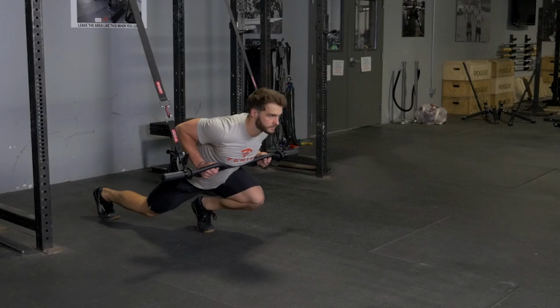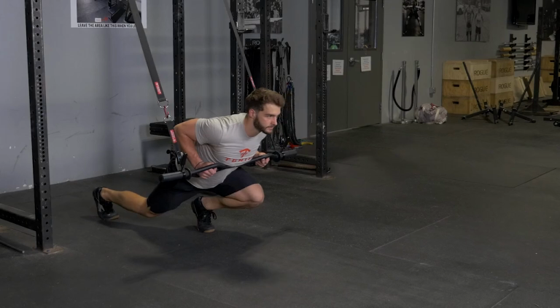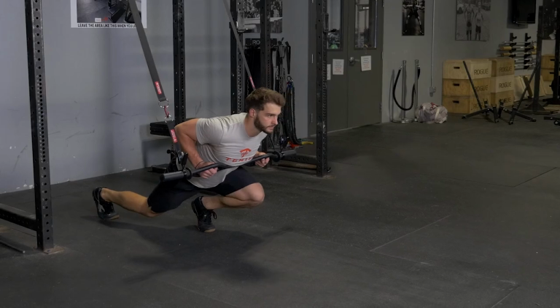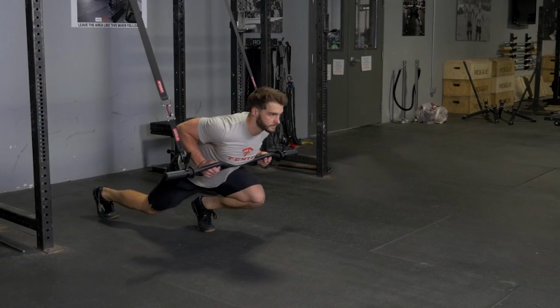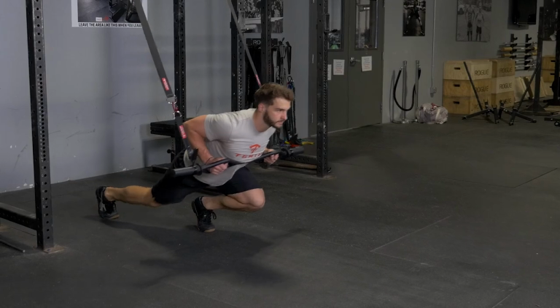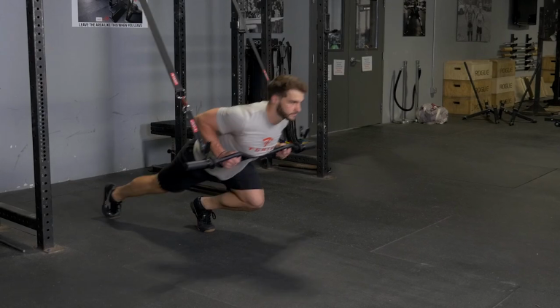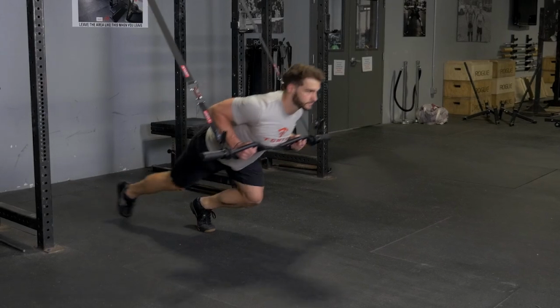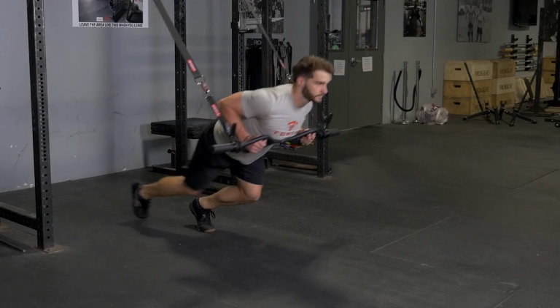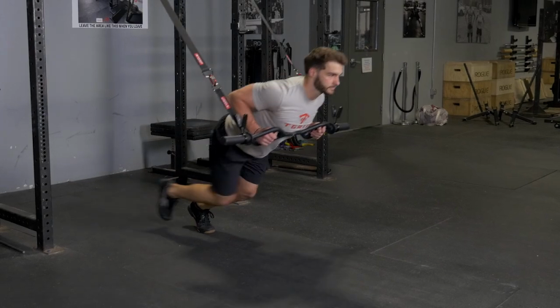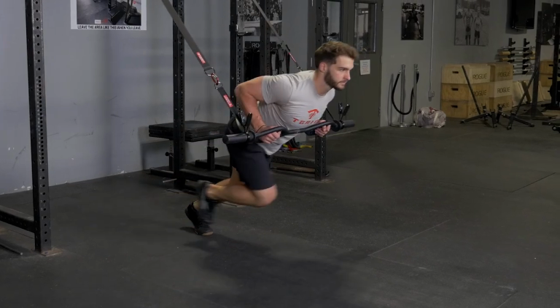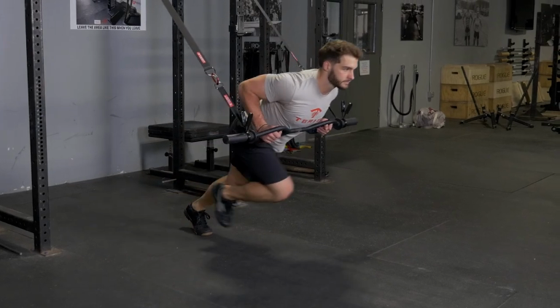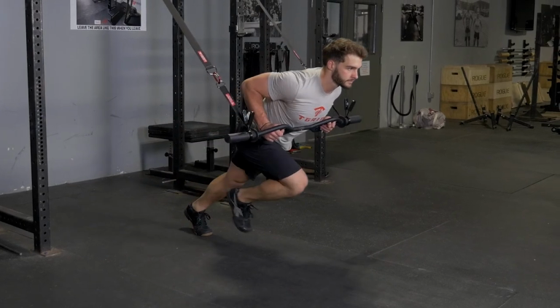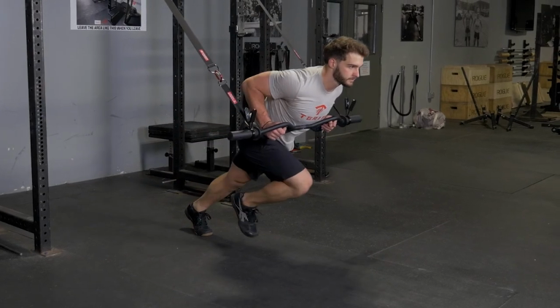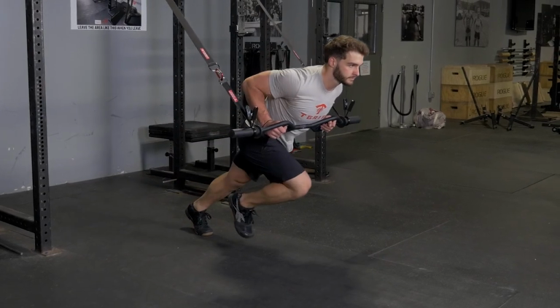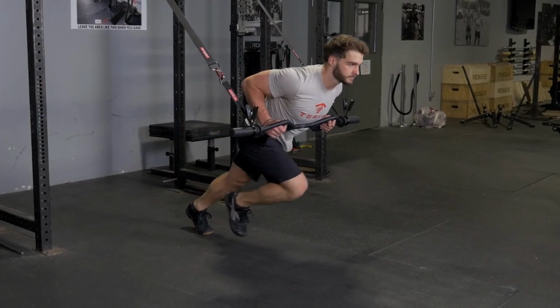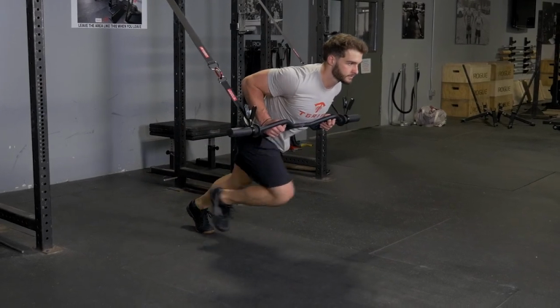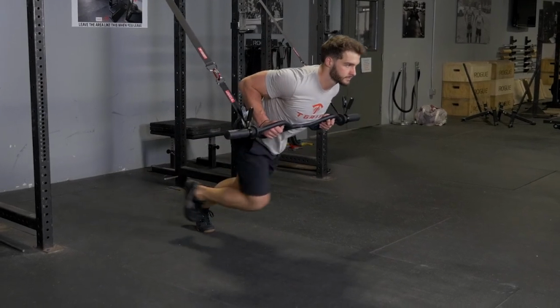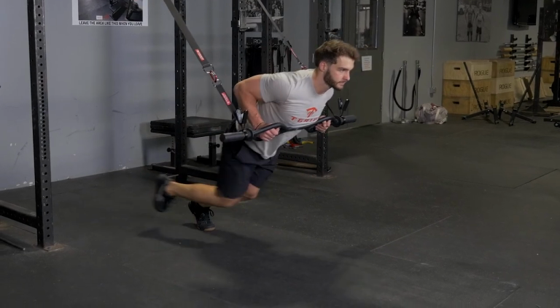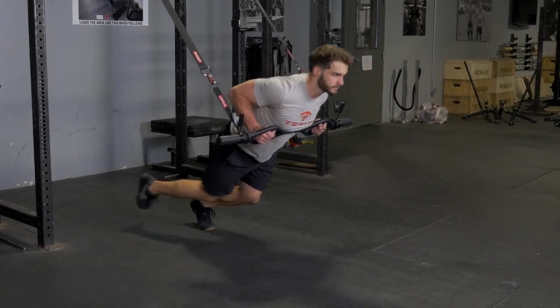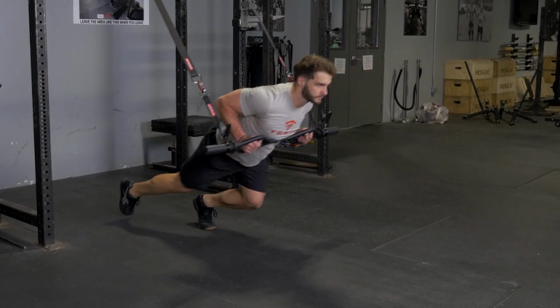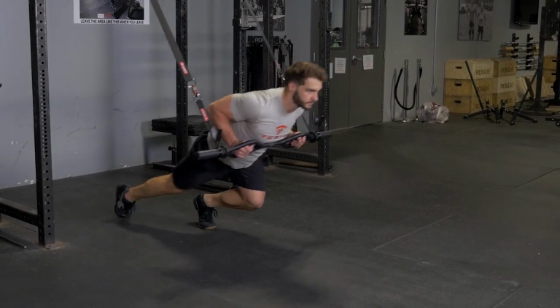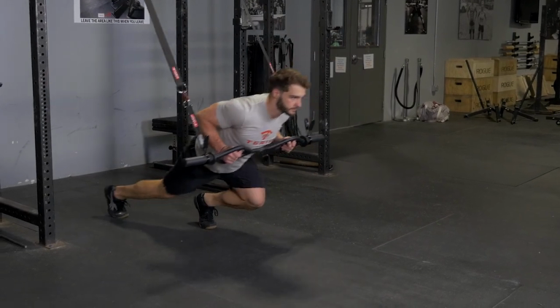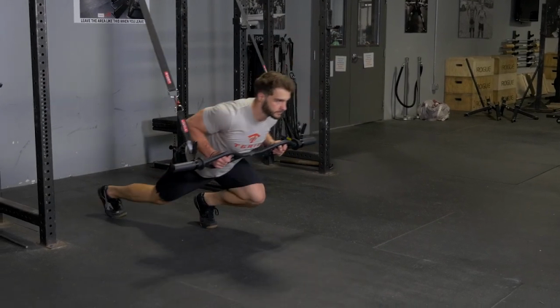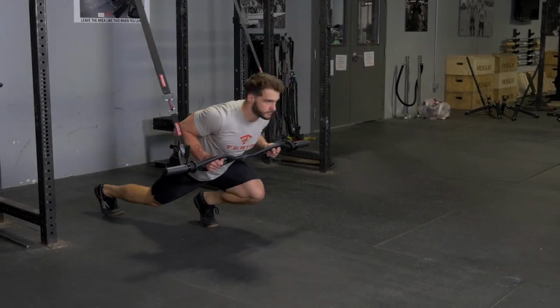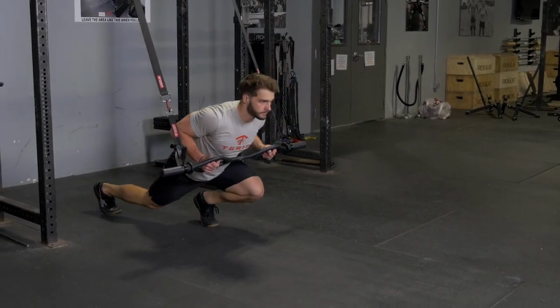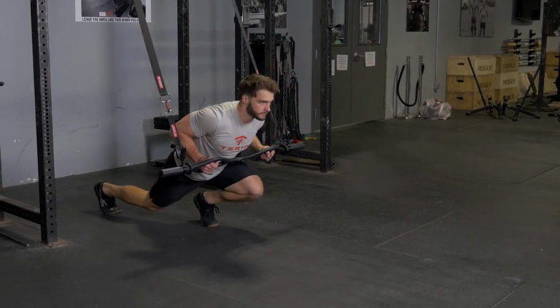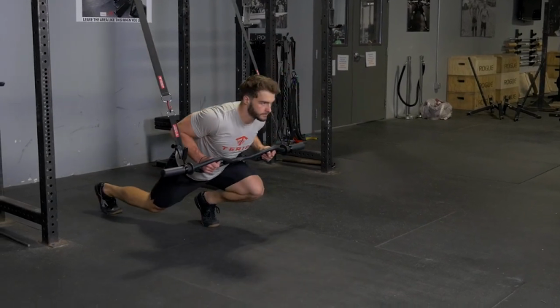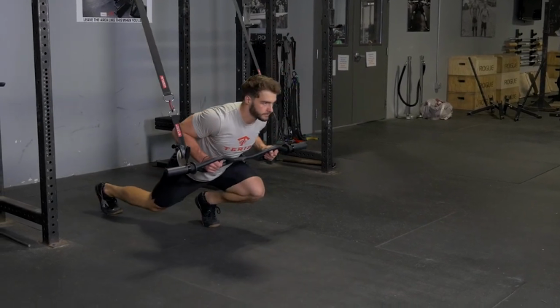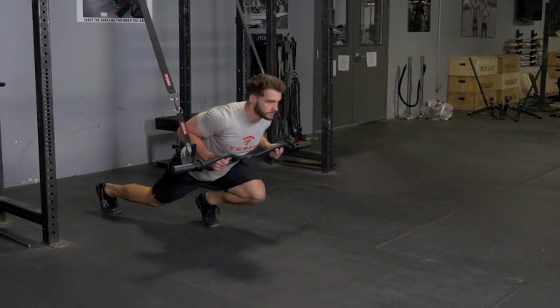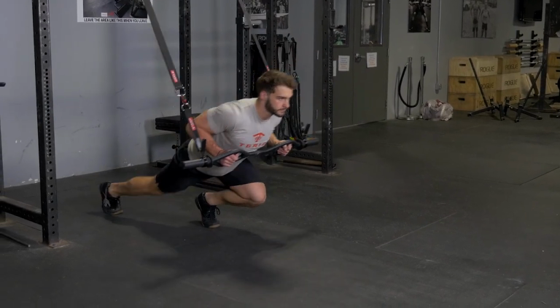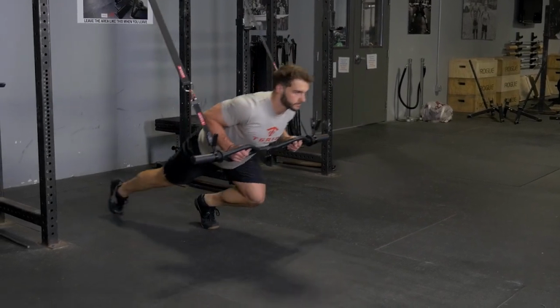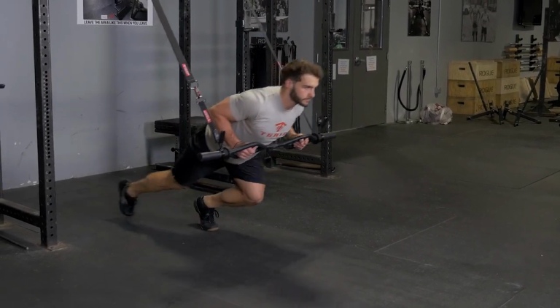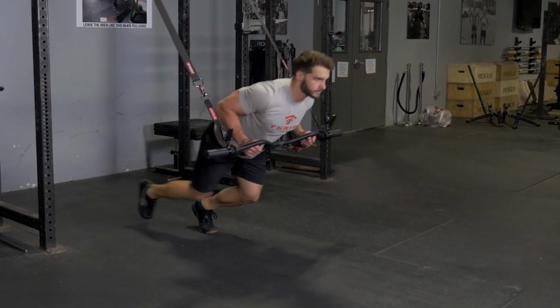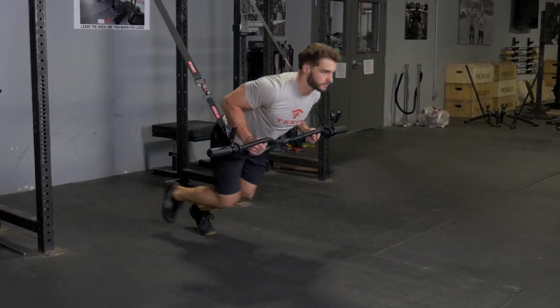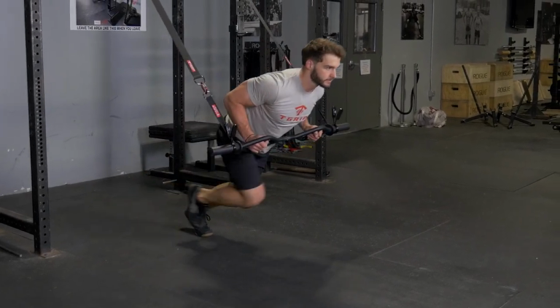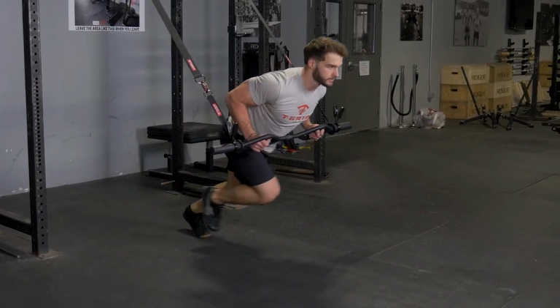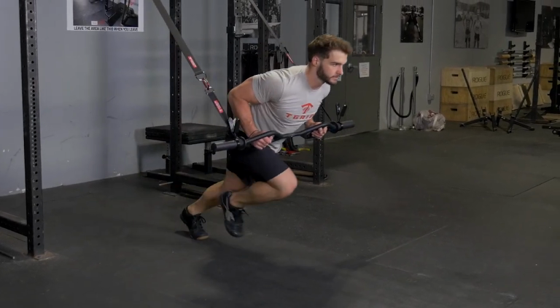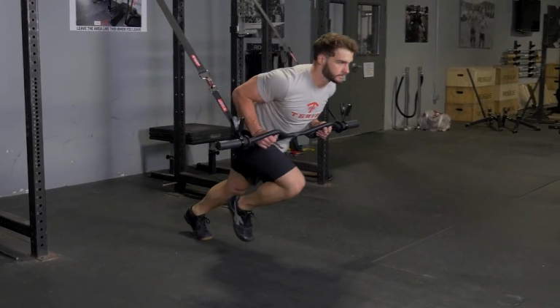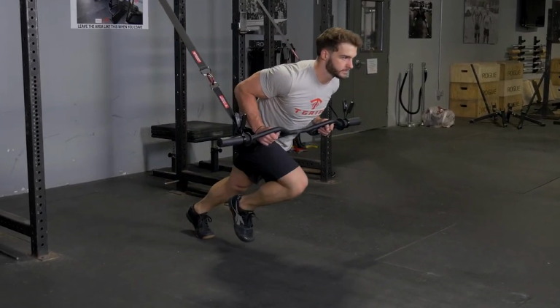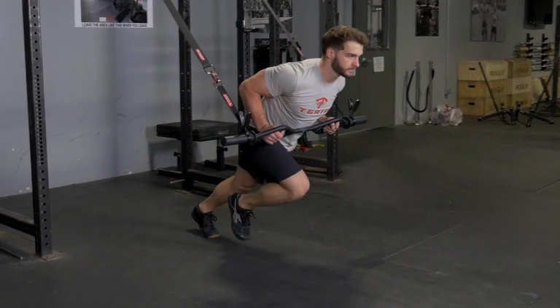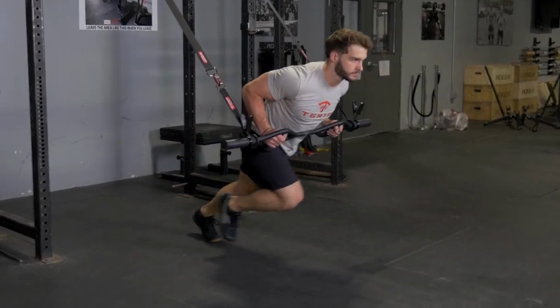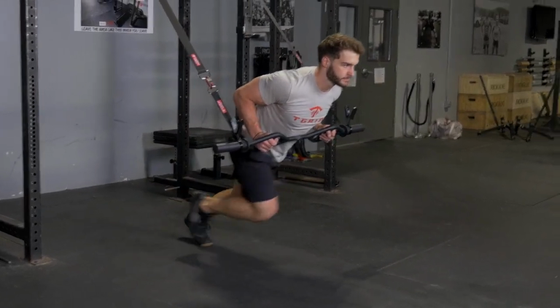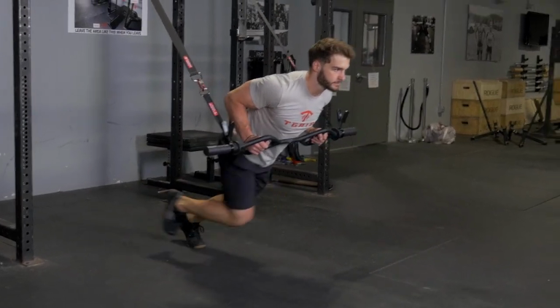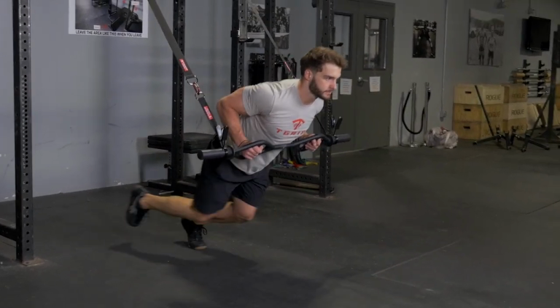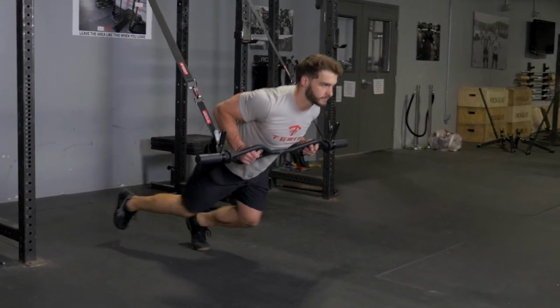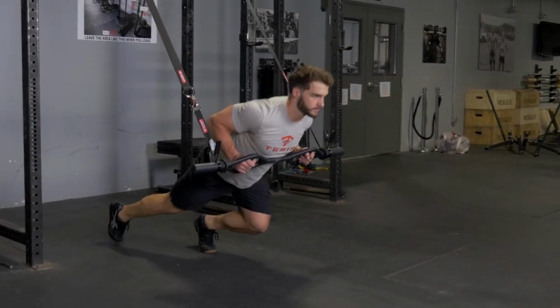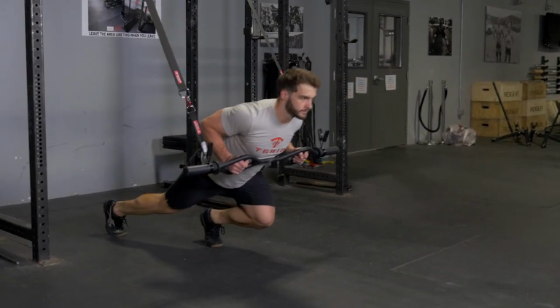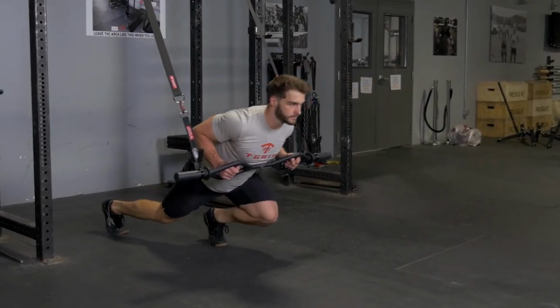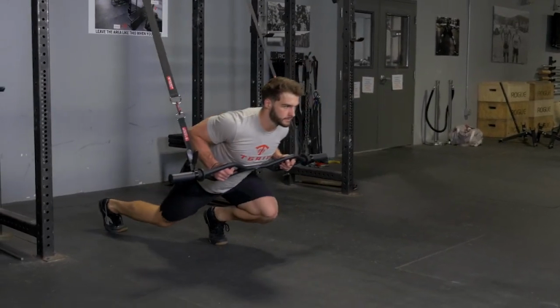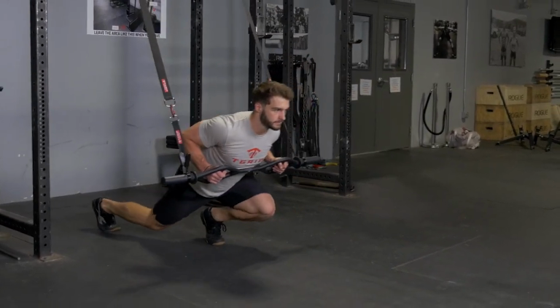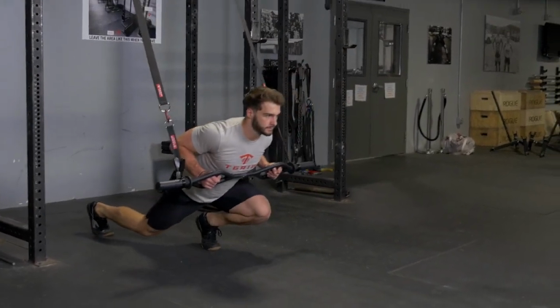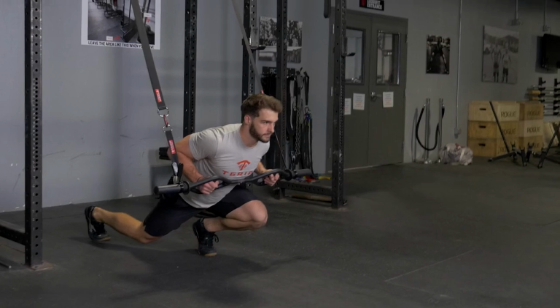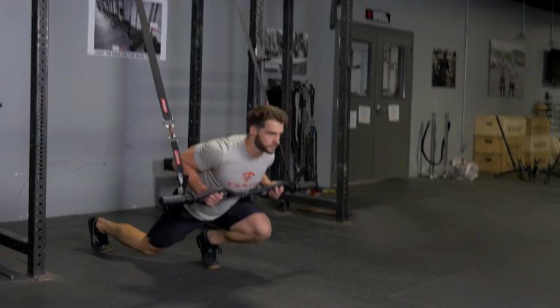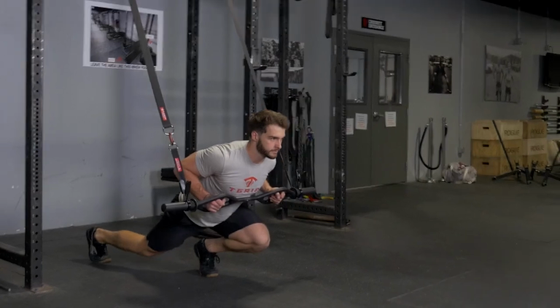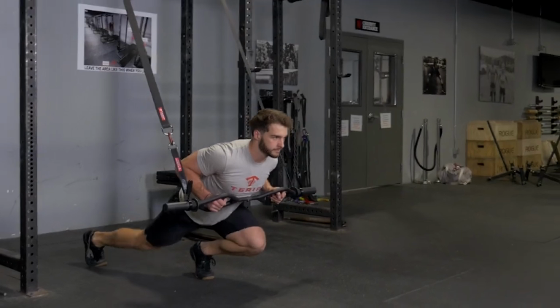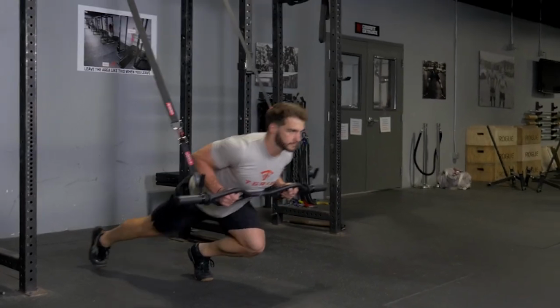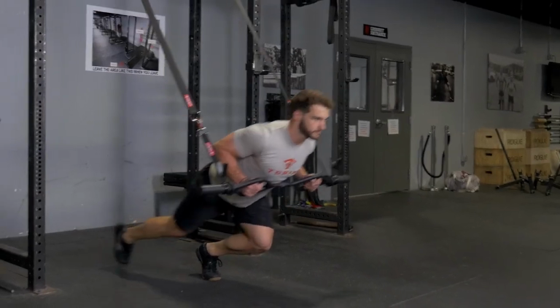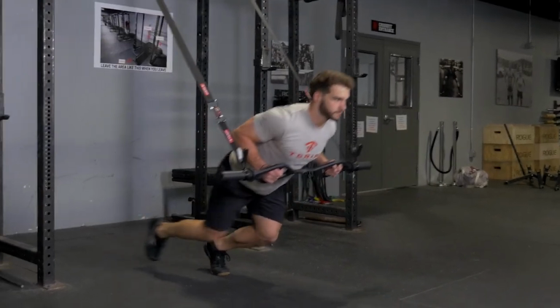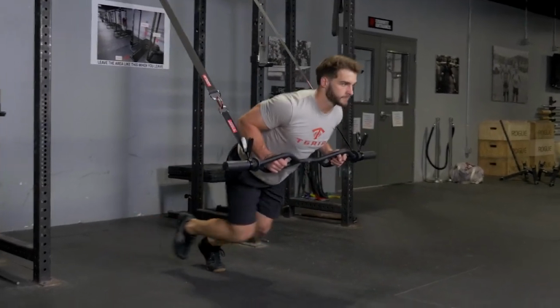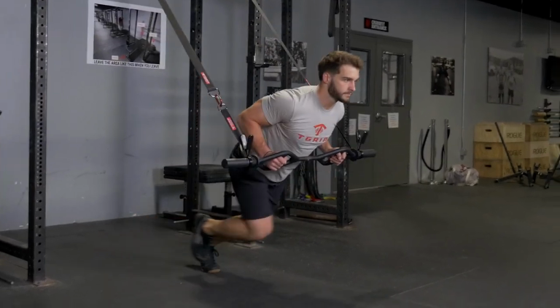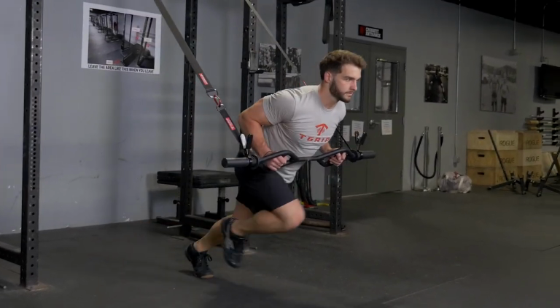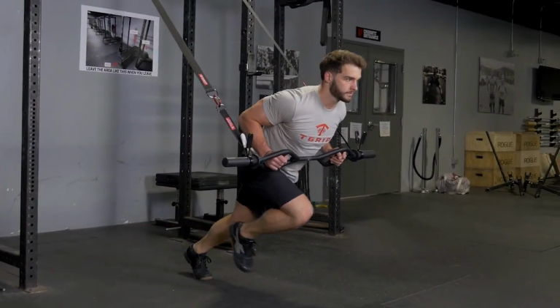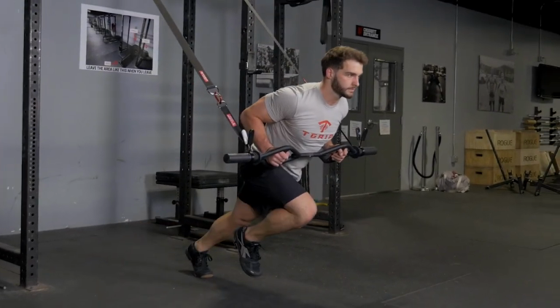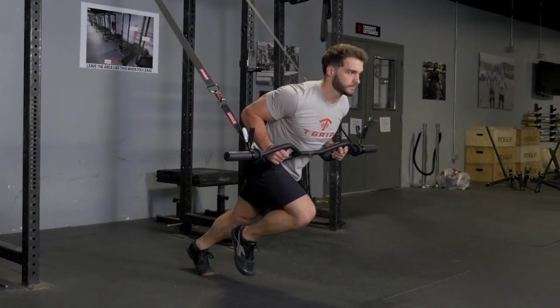The sprinter's lunge with the original T-grip bar and suspension system is an excellent exercise for your quads, hamstrings, and glutes.